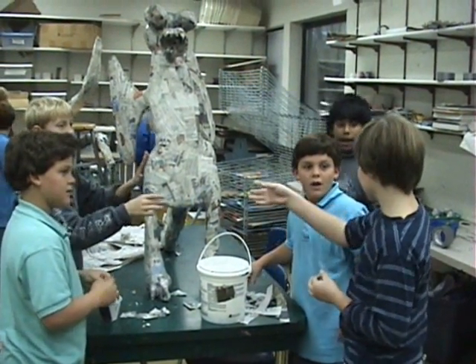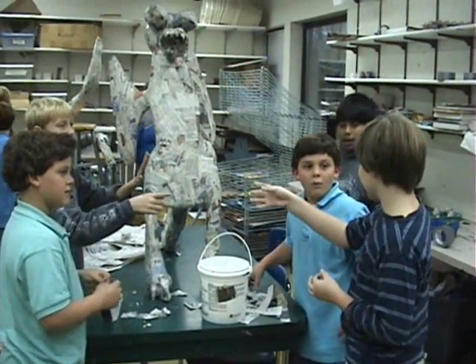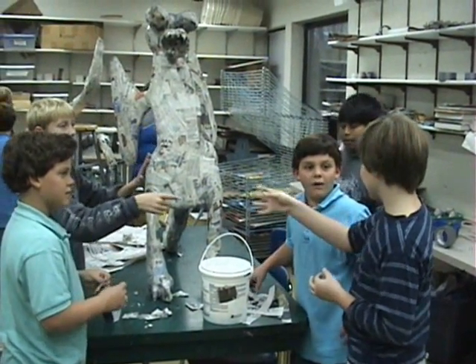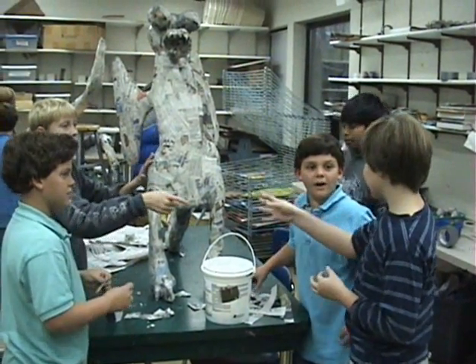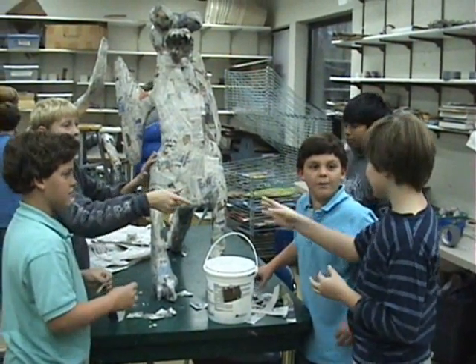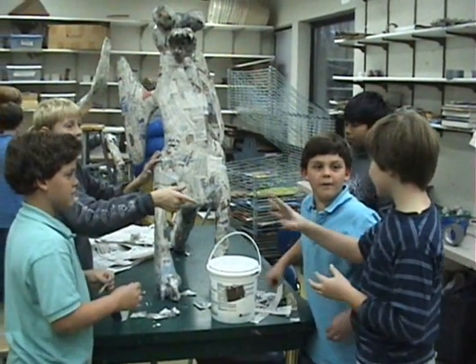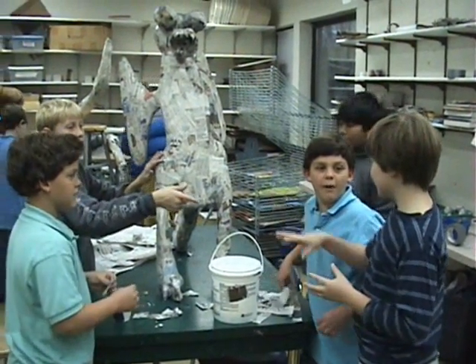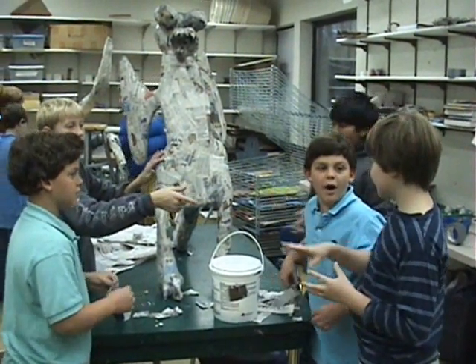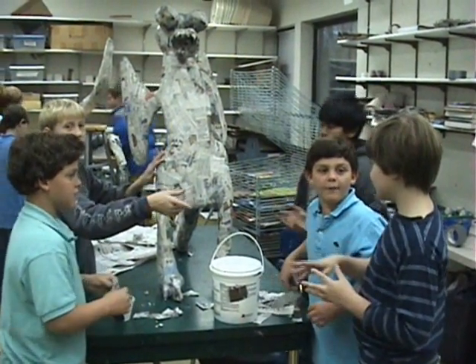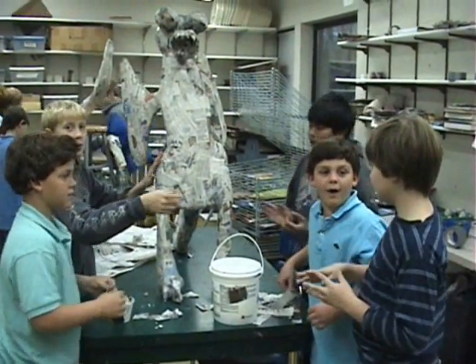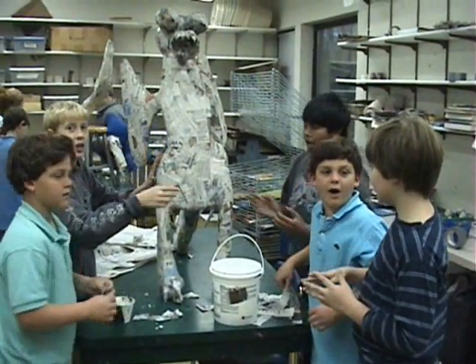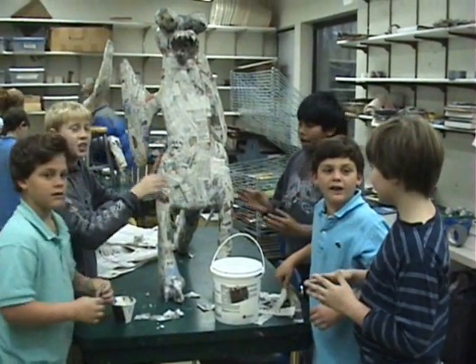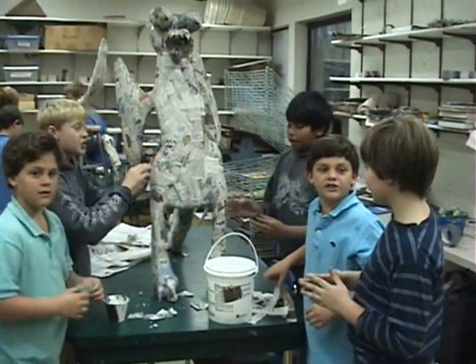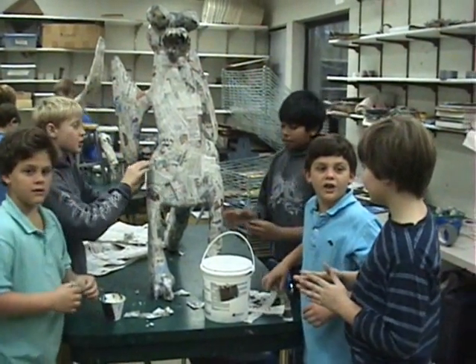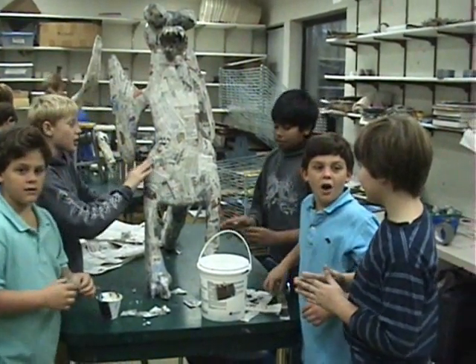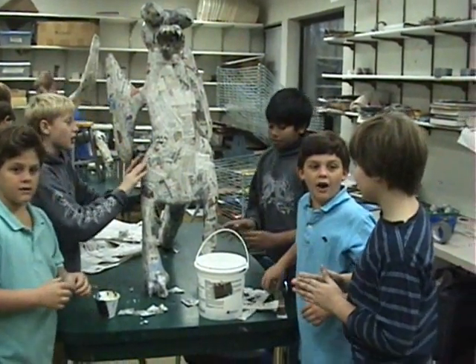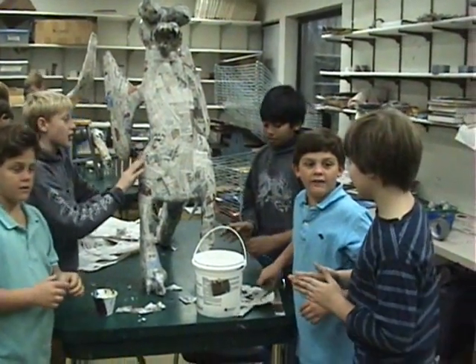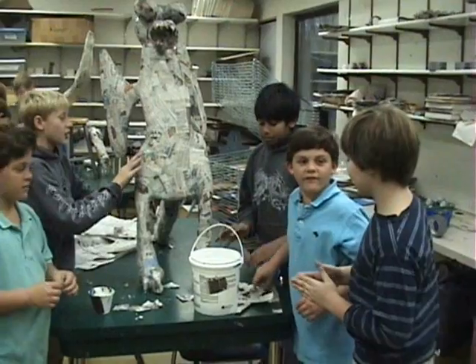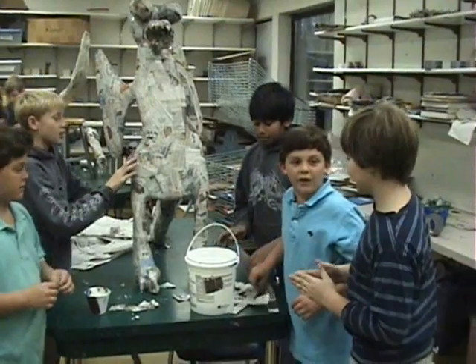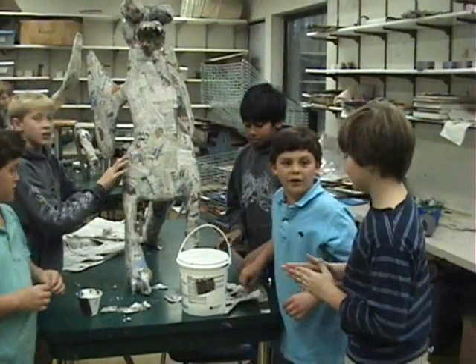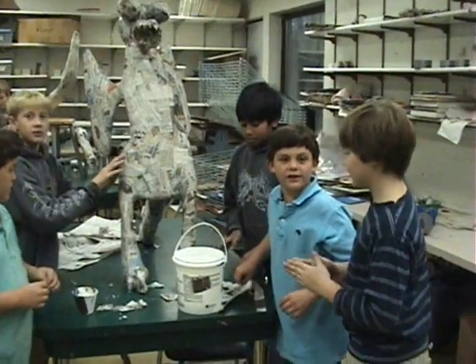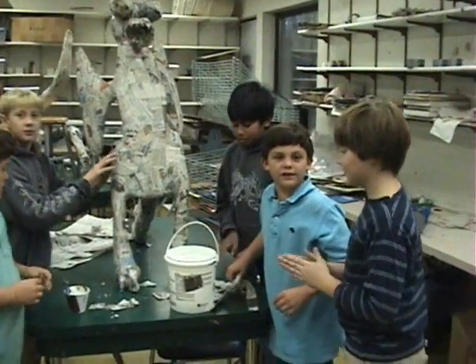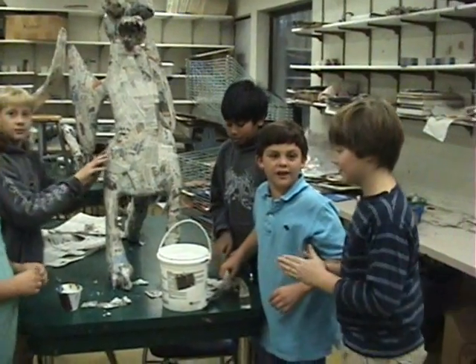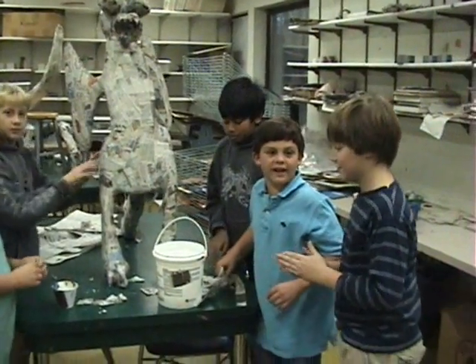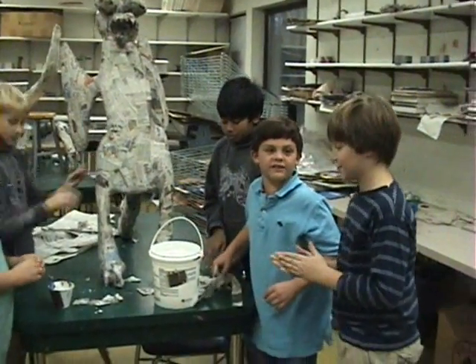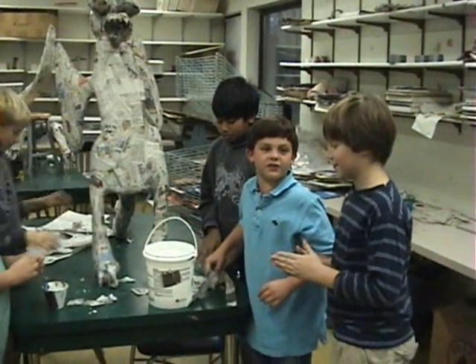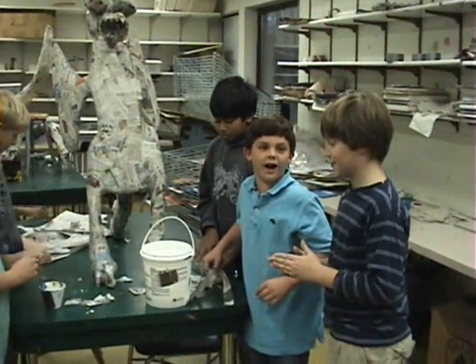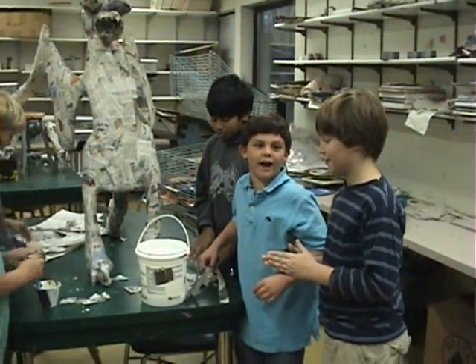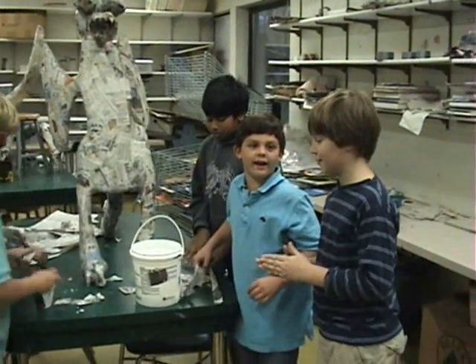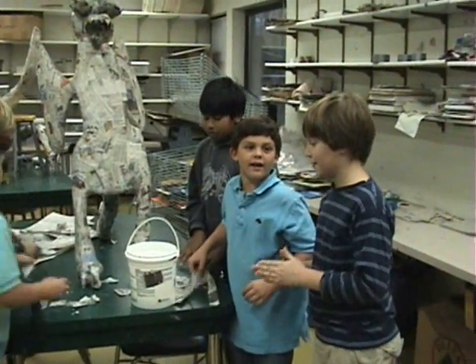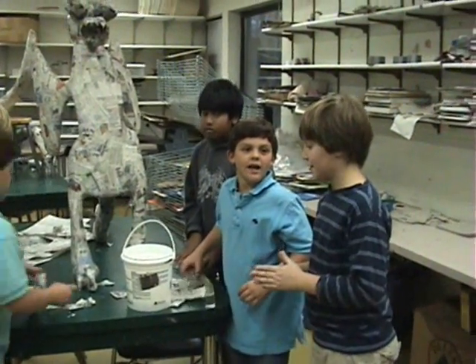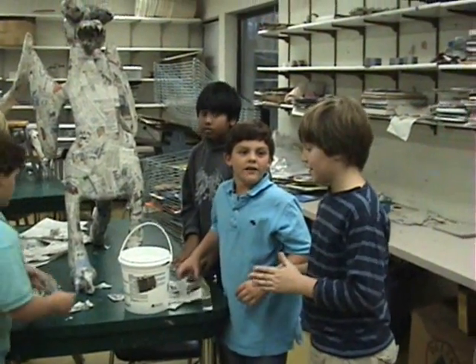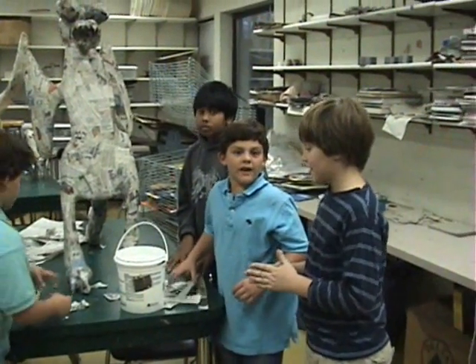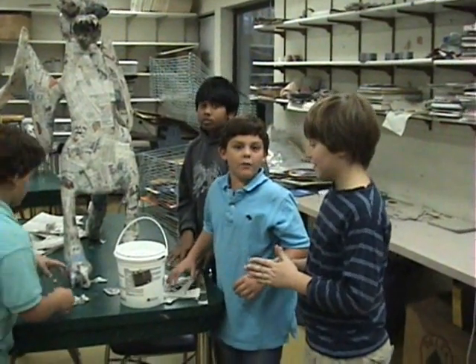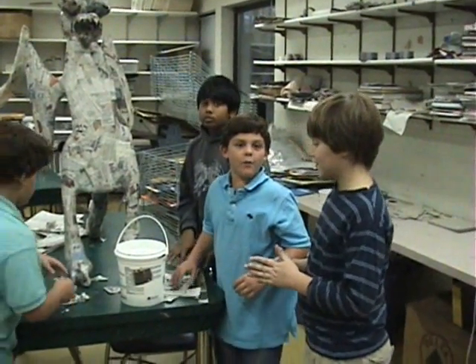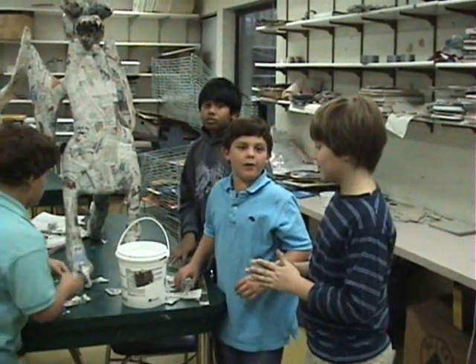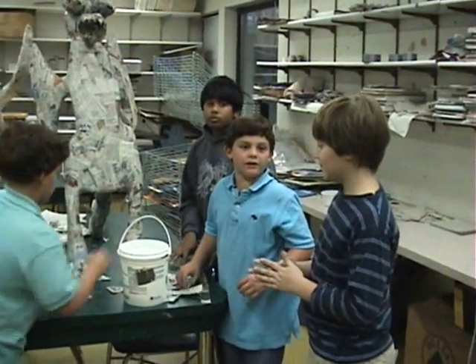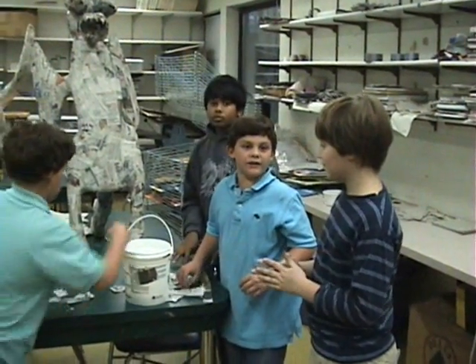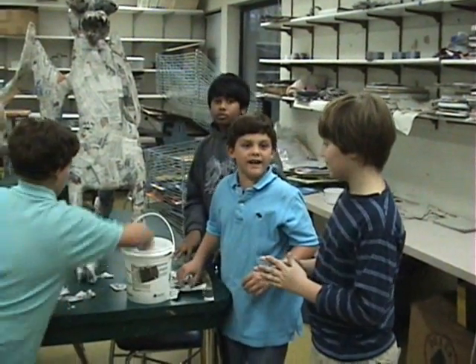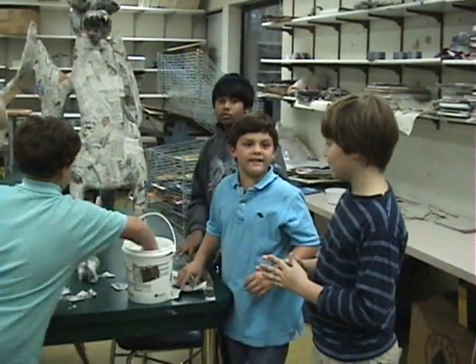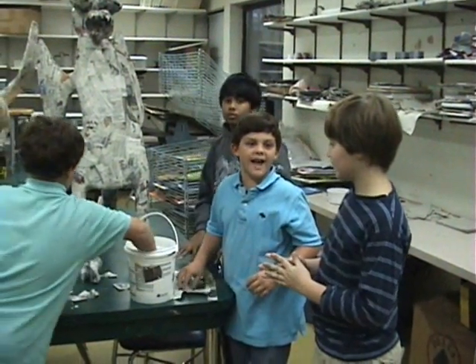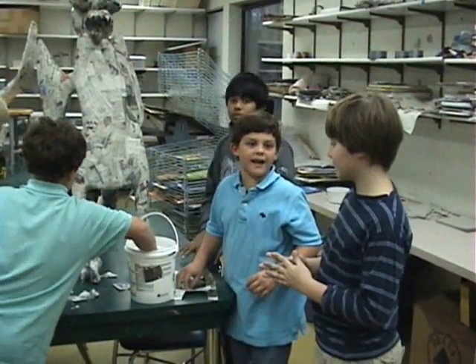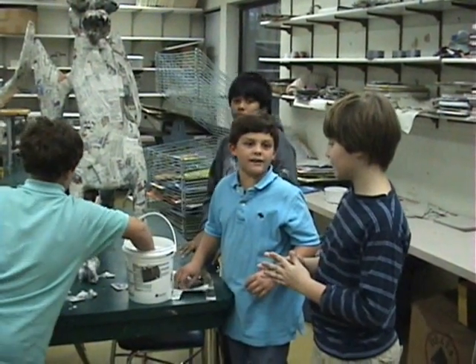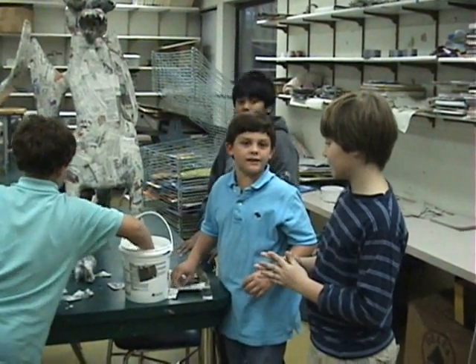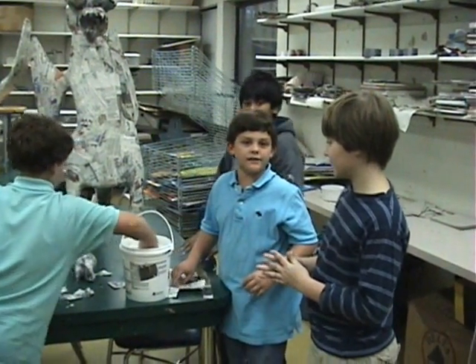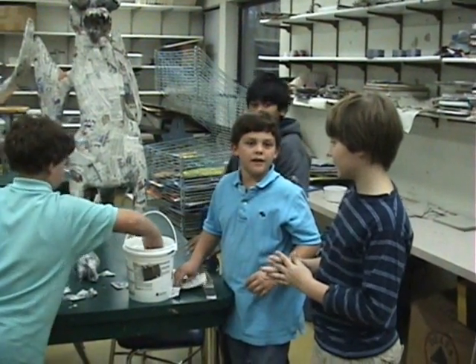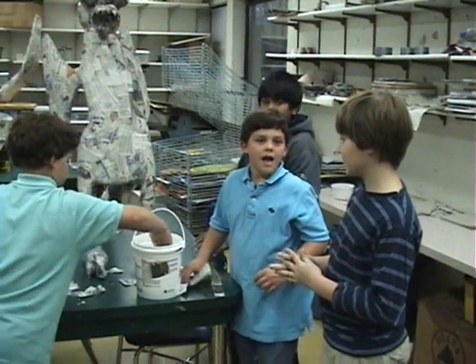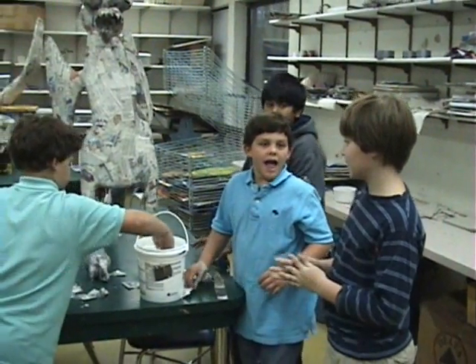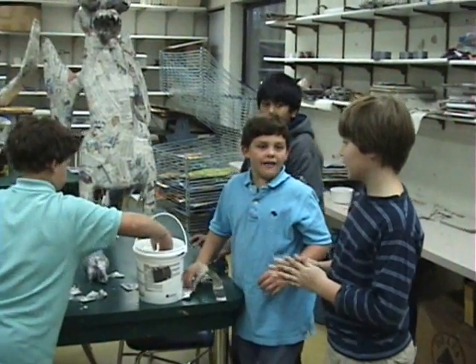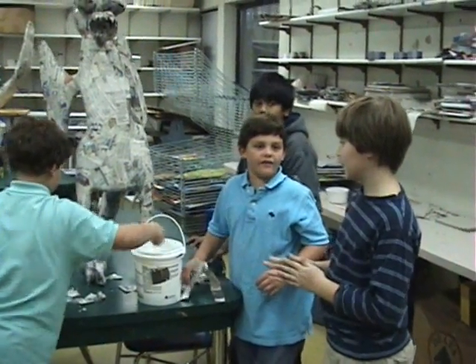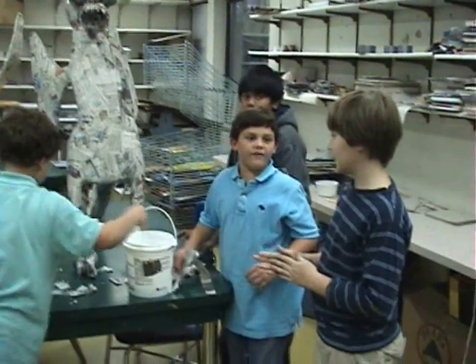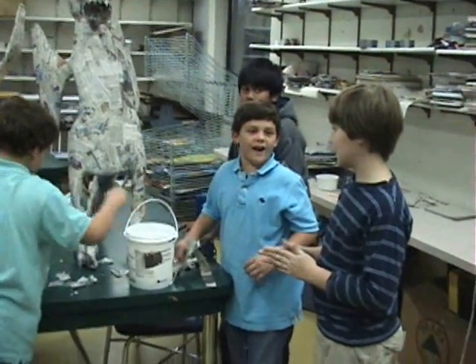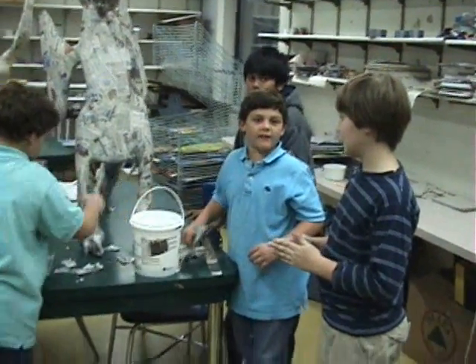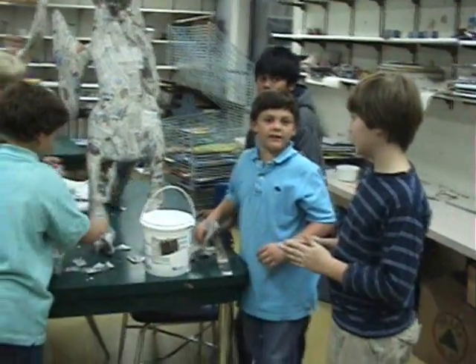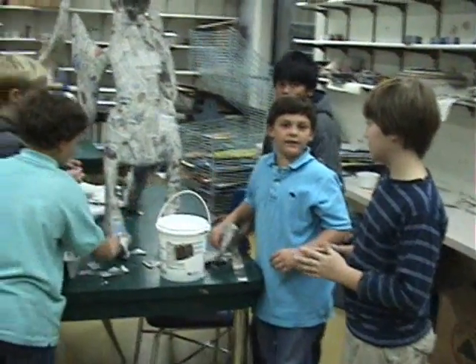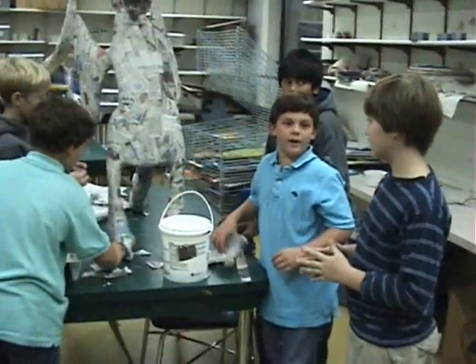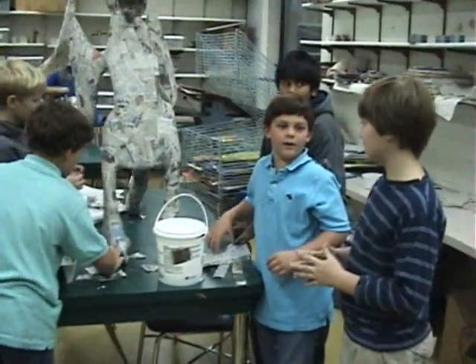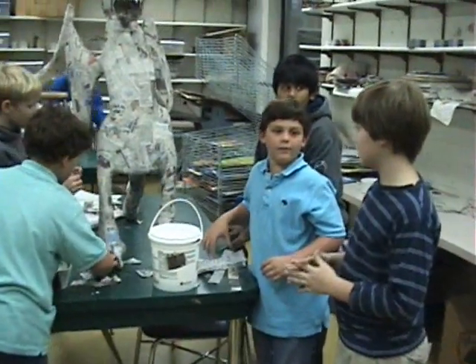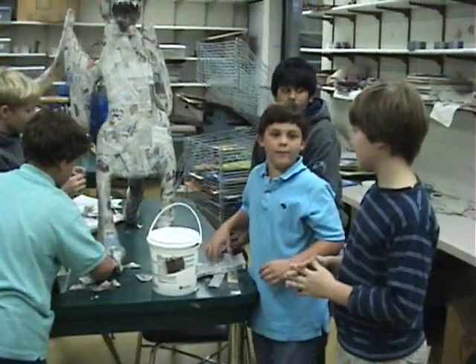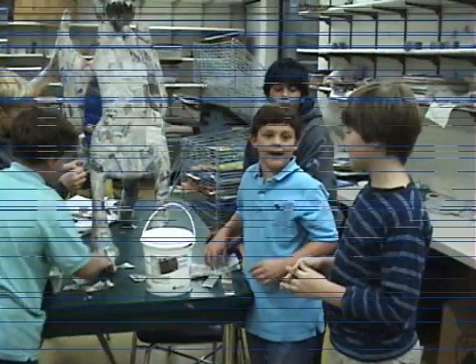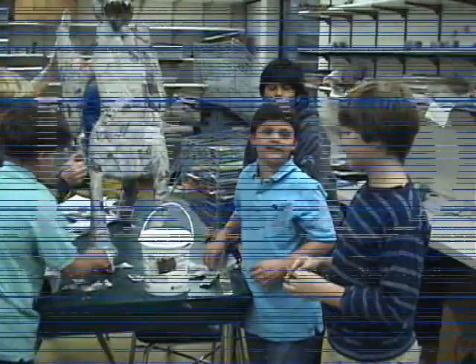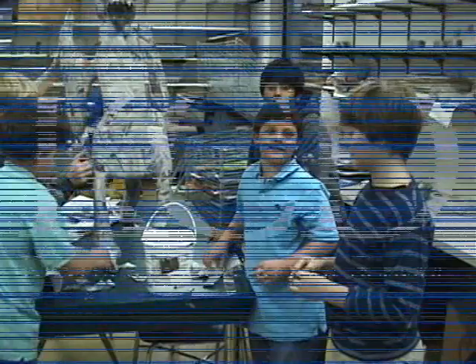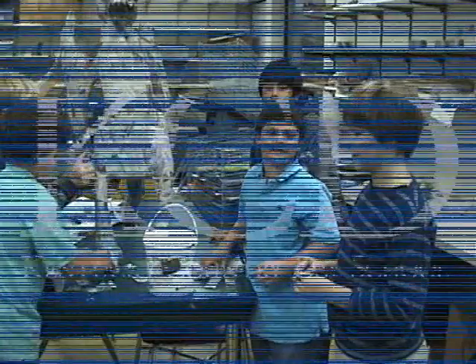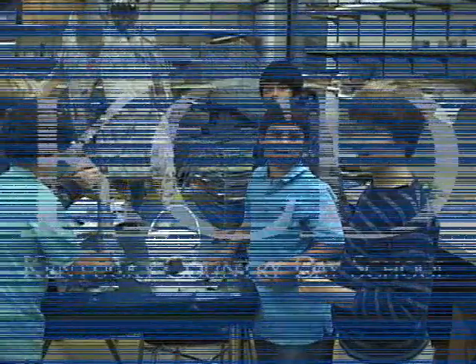We're going to put Mod Podge on it first, let it dry, then we'll put latex, and then finally we'll paint it.